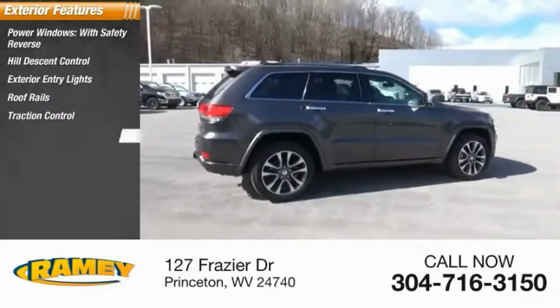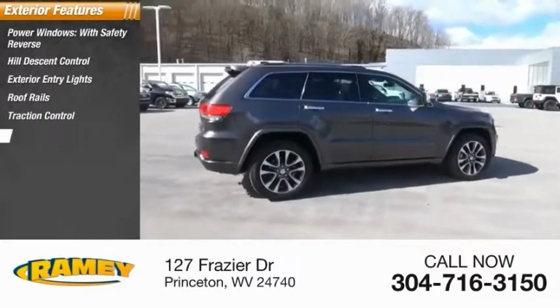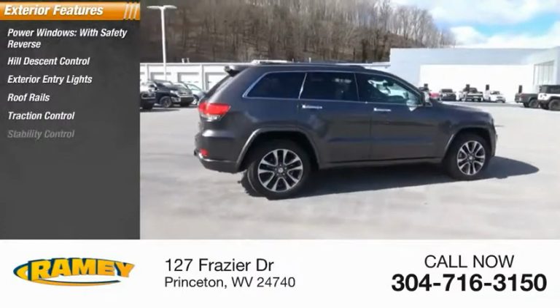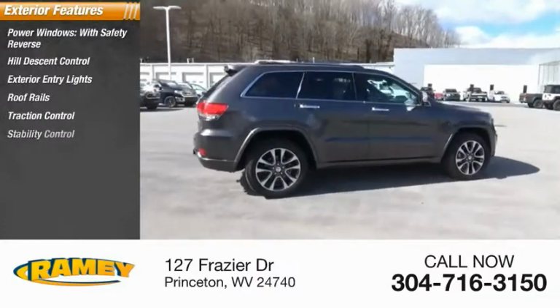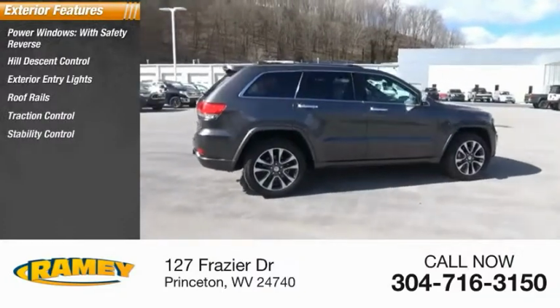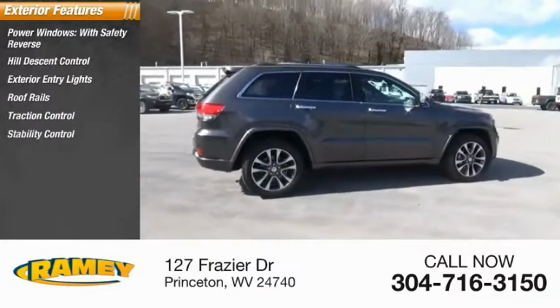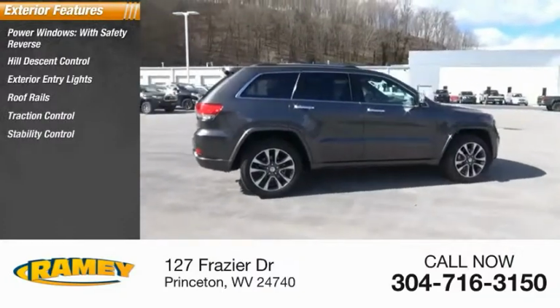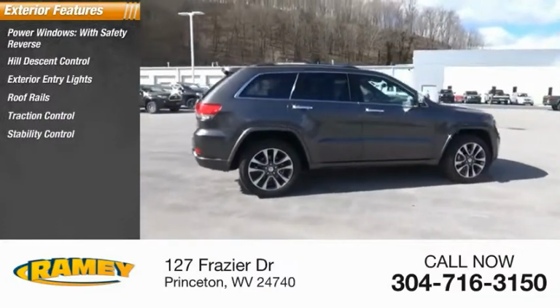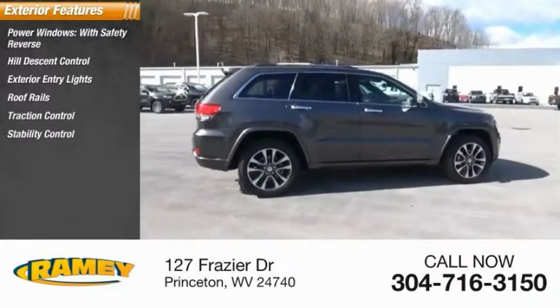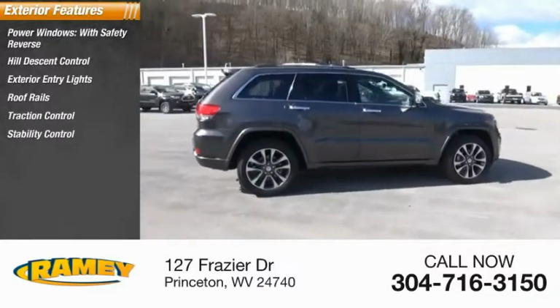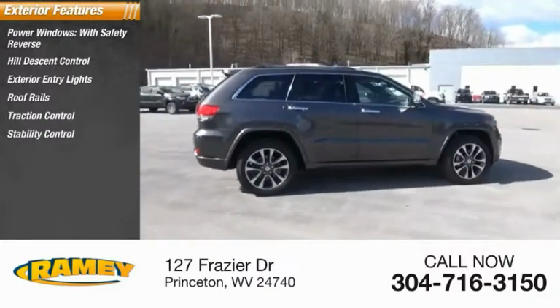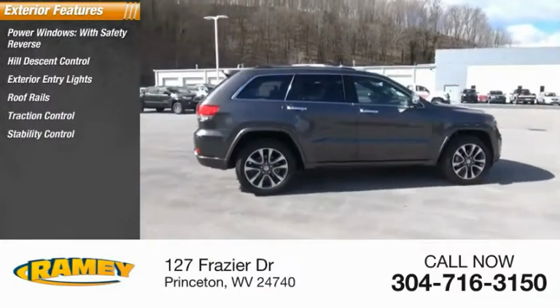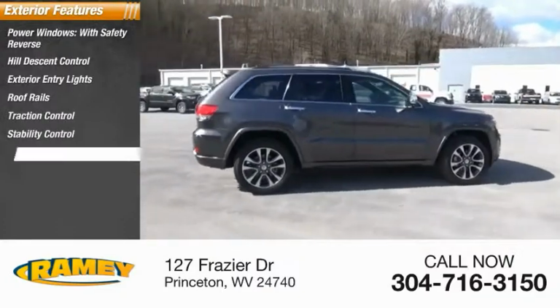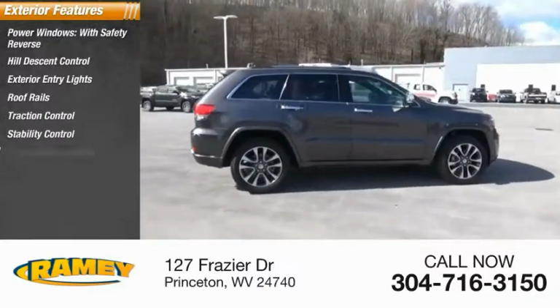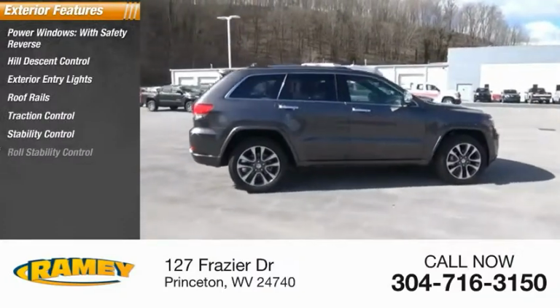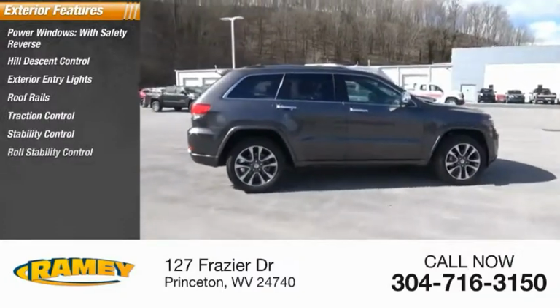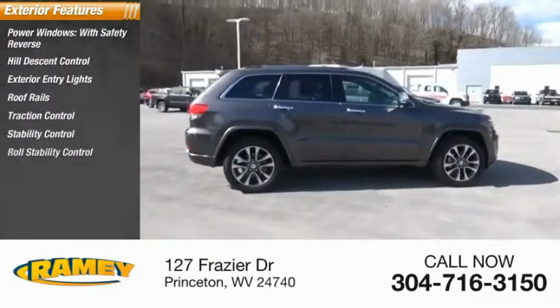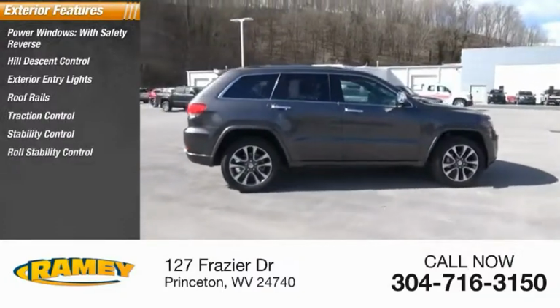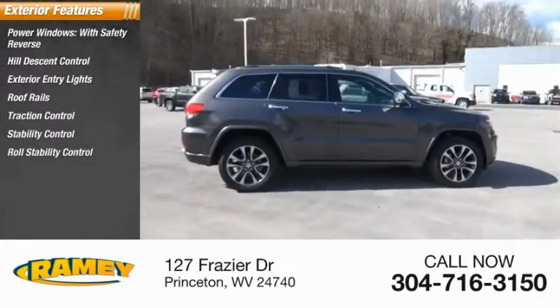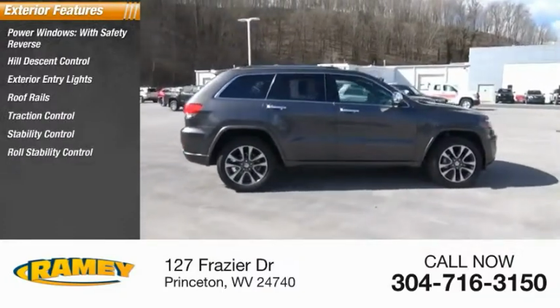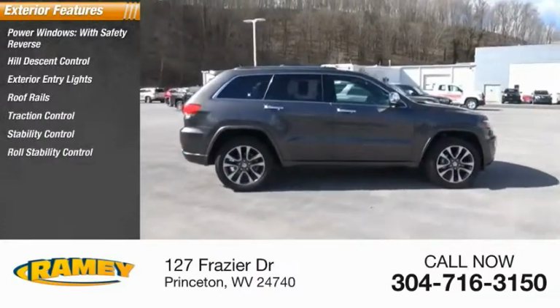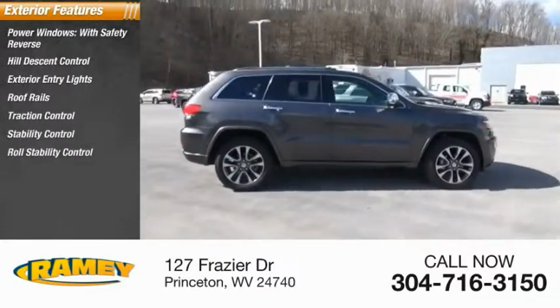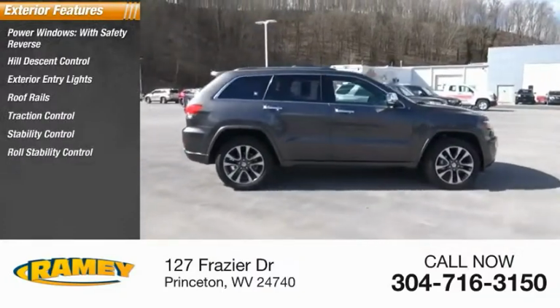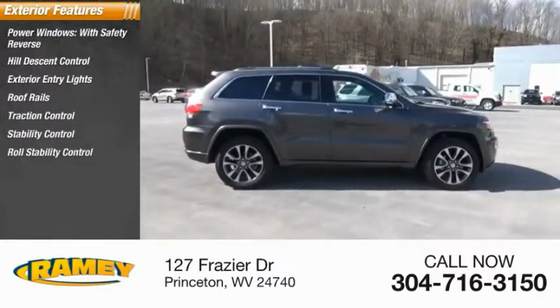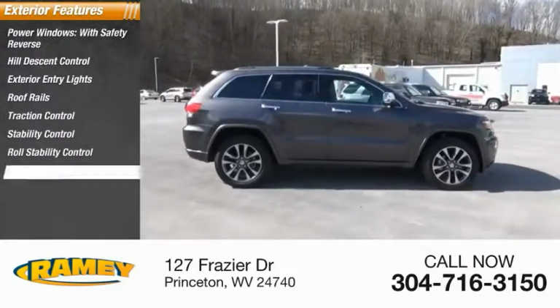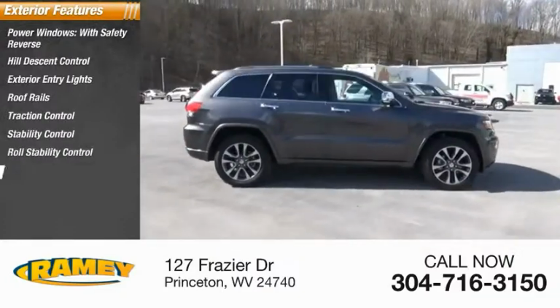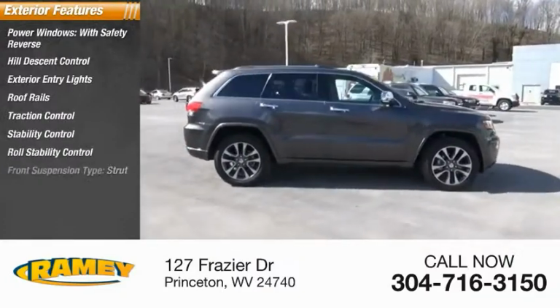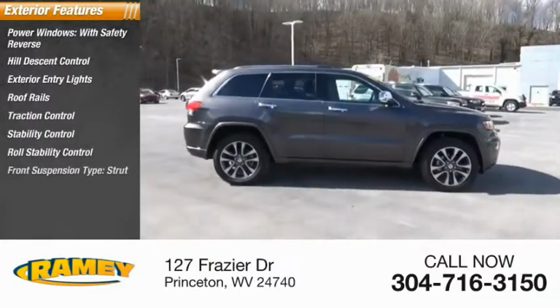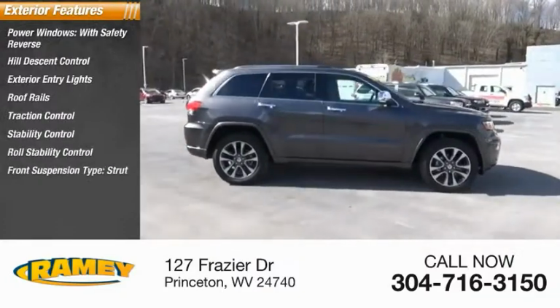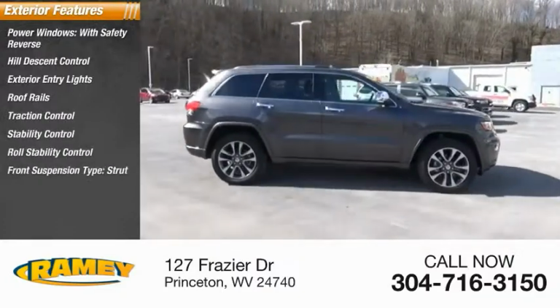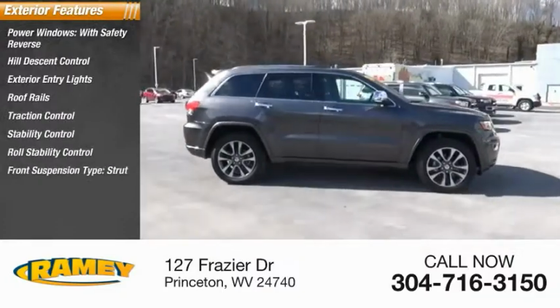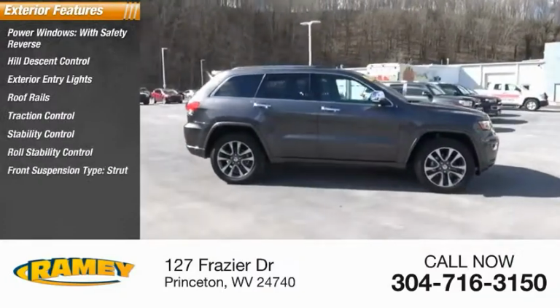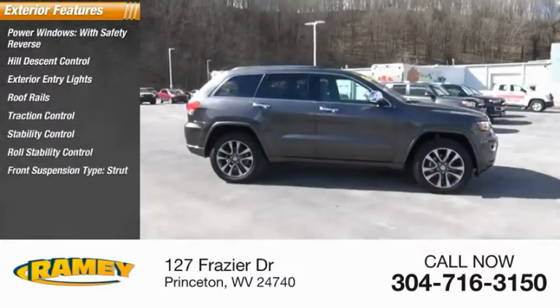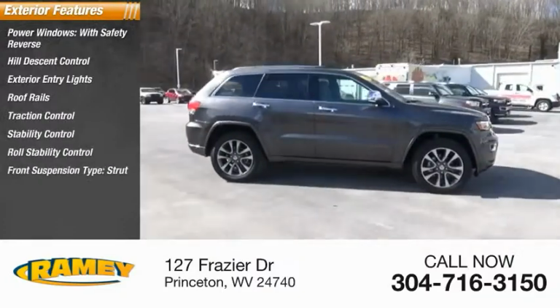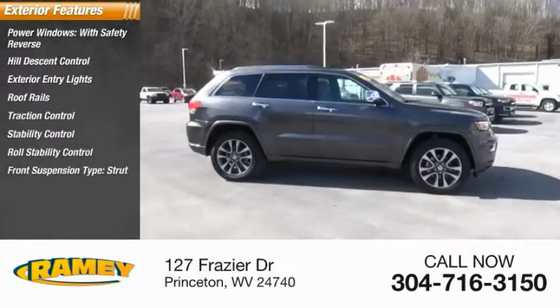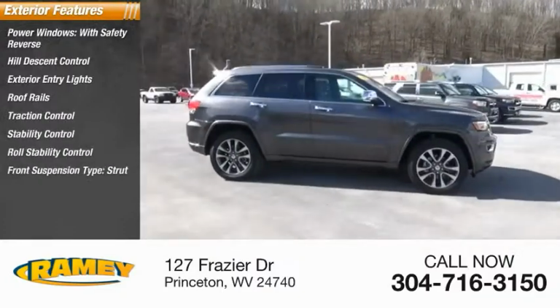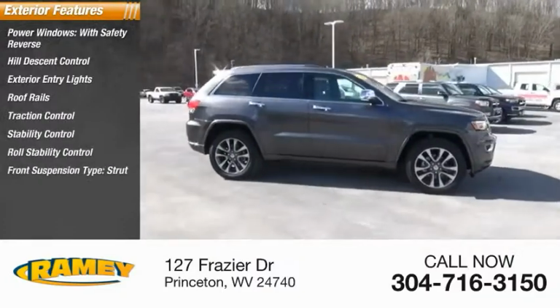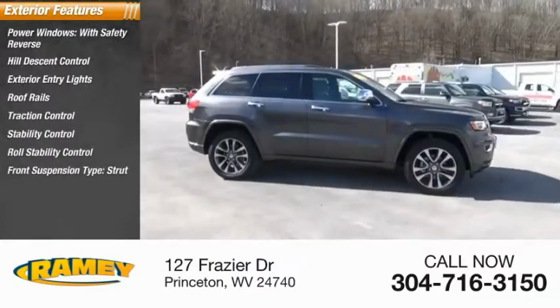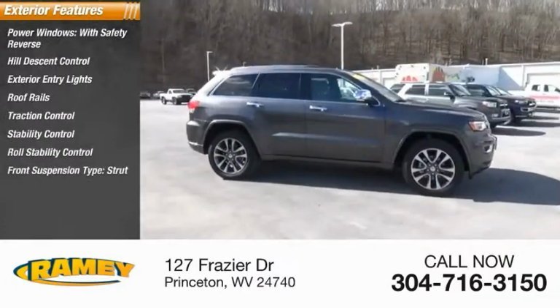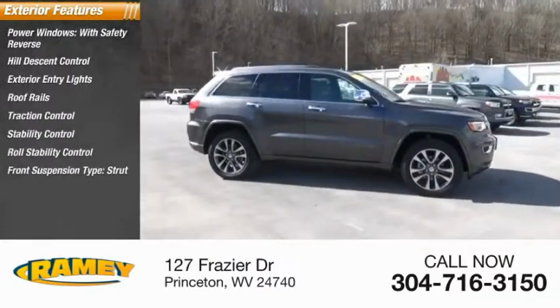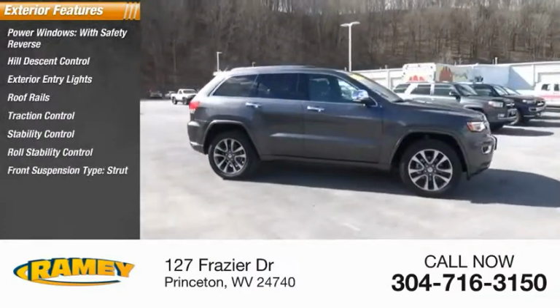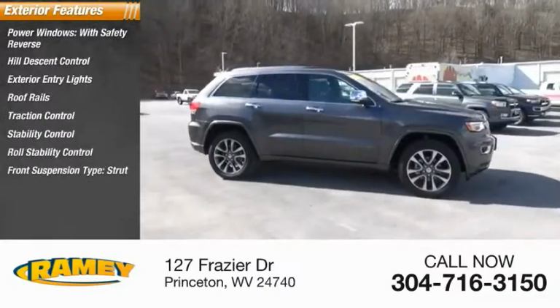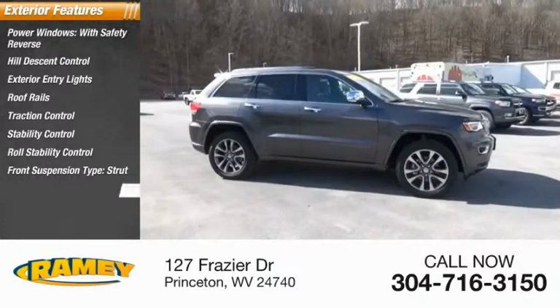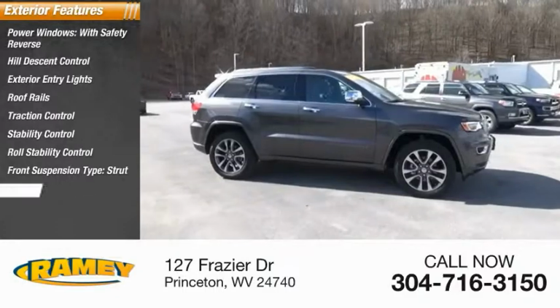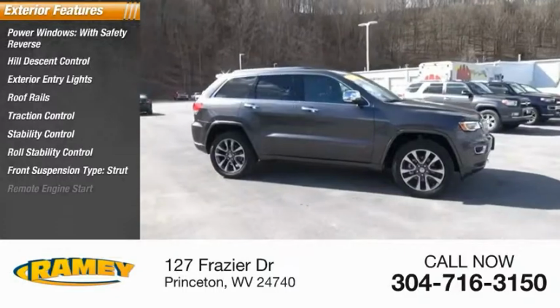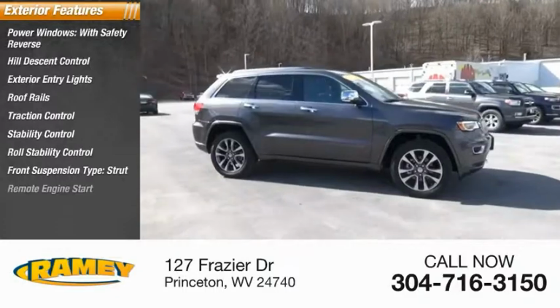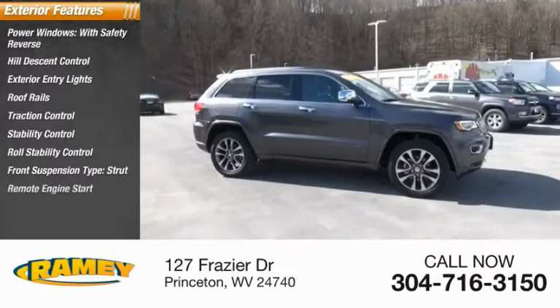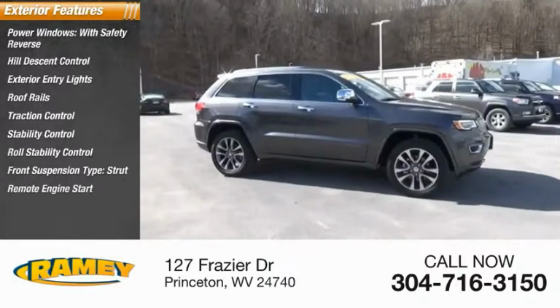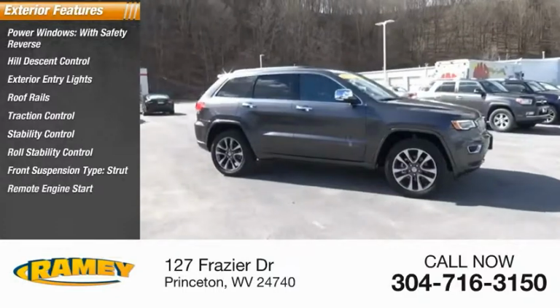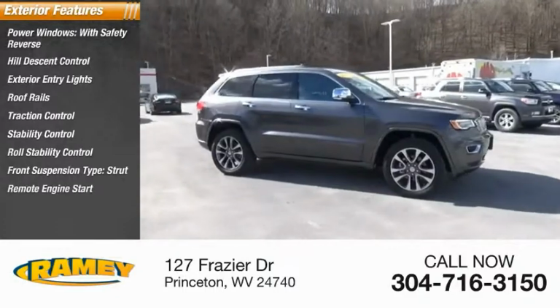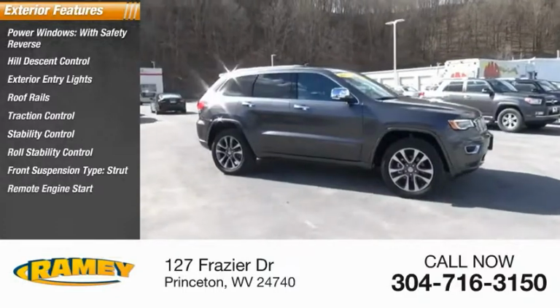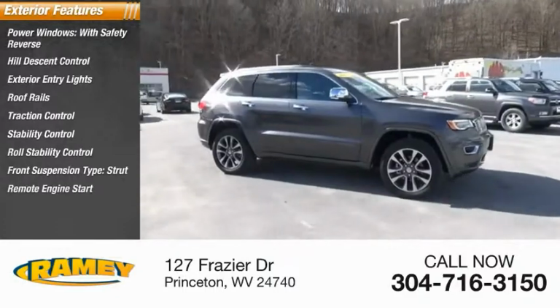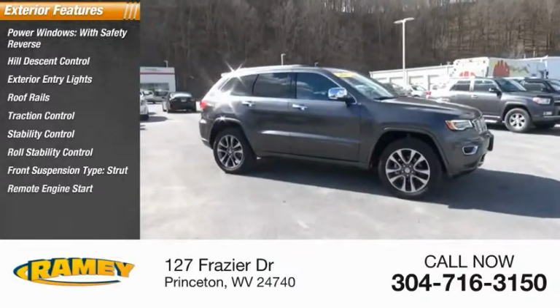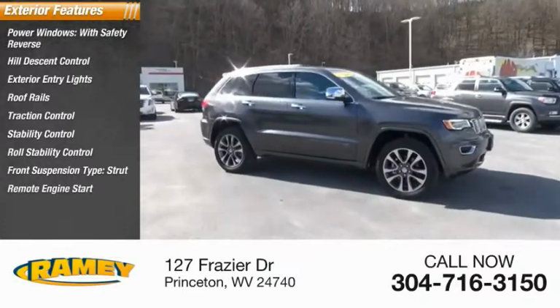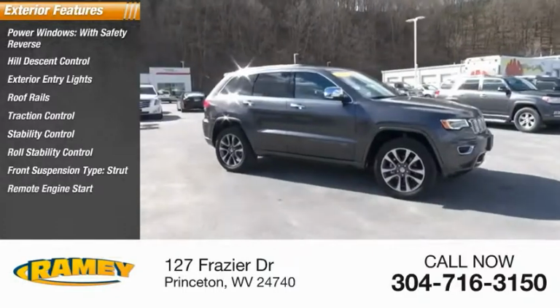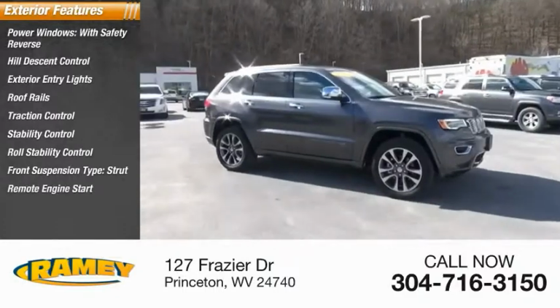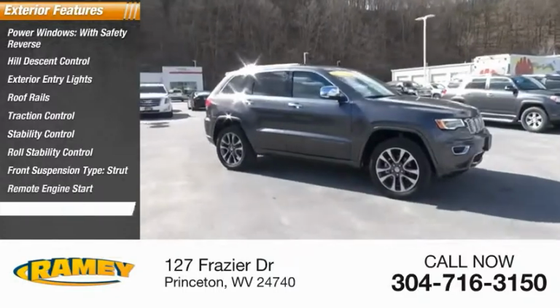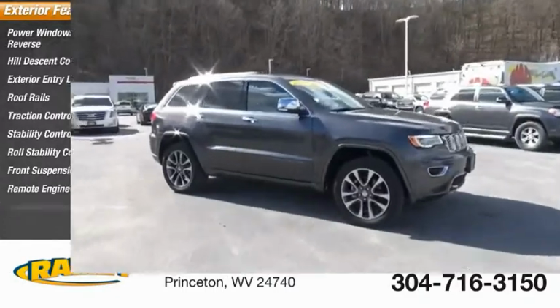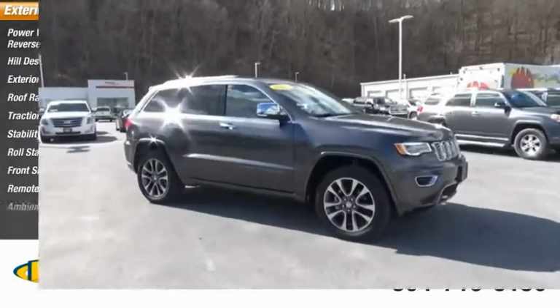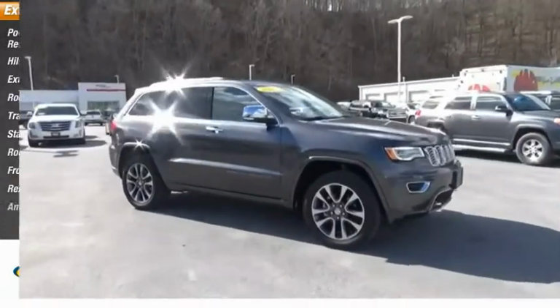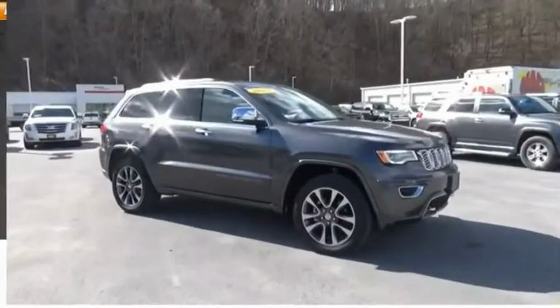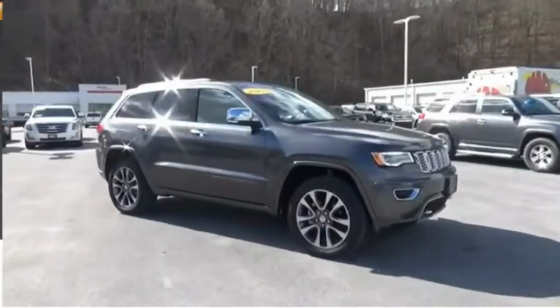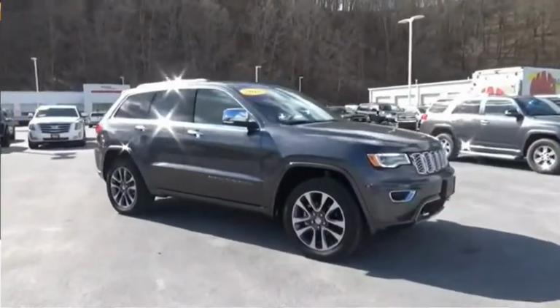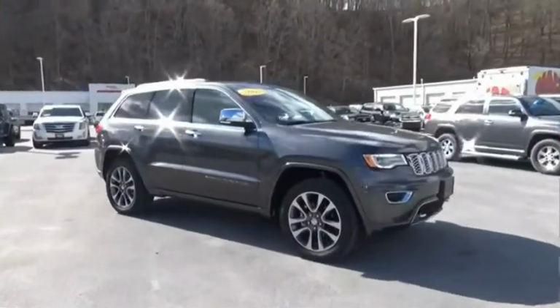Stability control, roll stability control, front suspension type strut, remote engine start, ambient lighting.